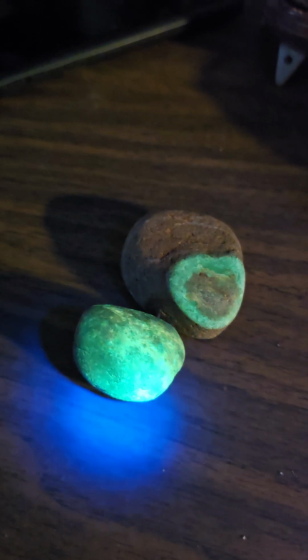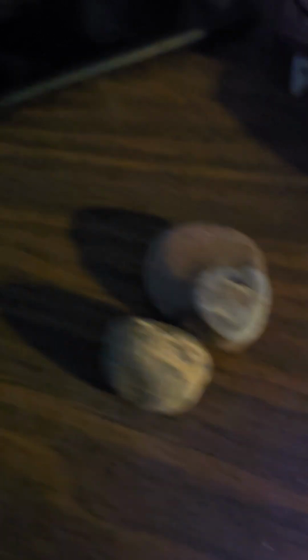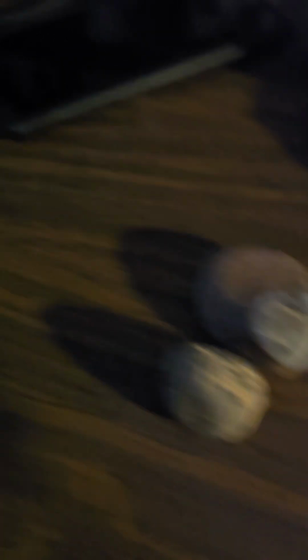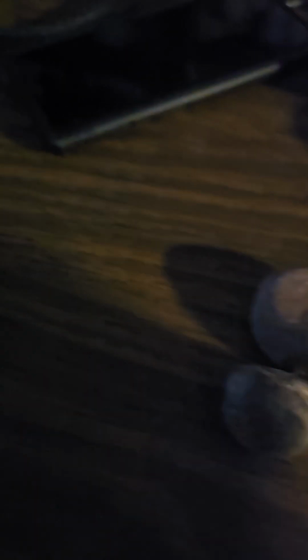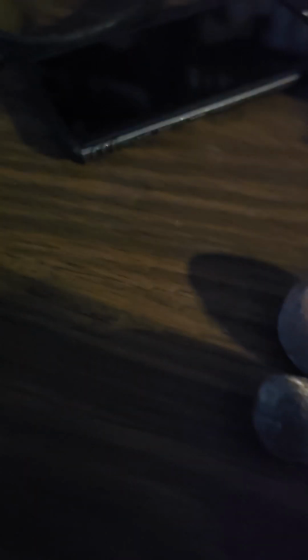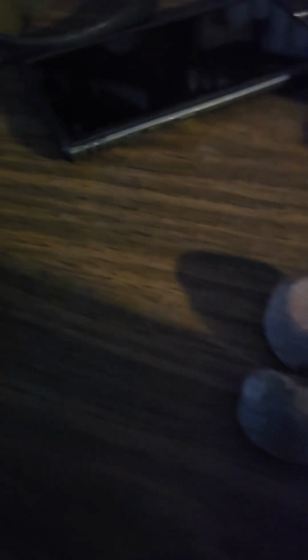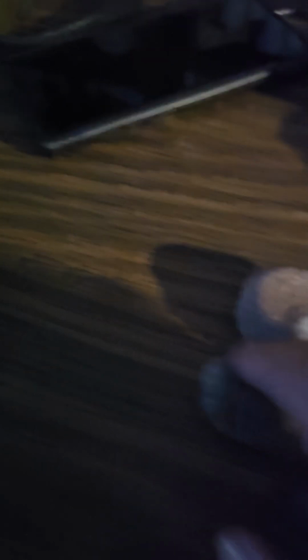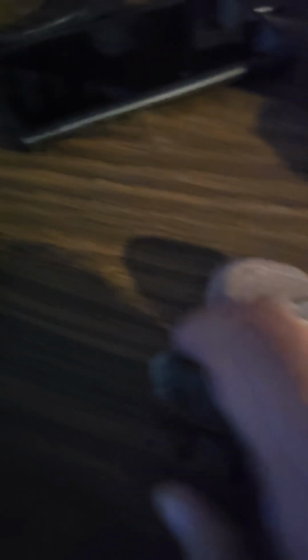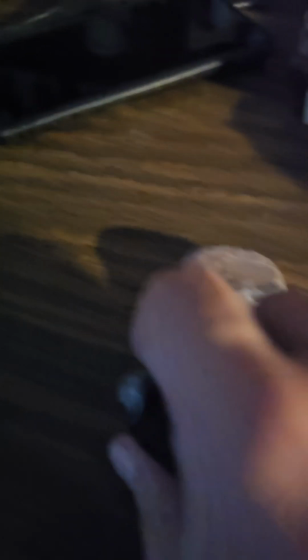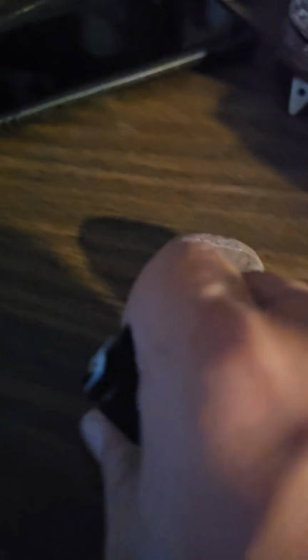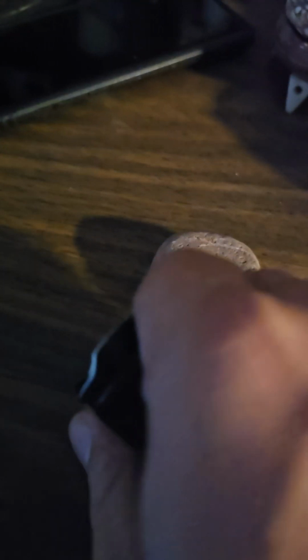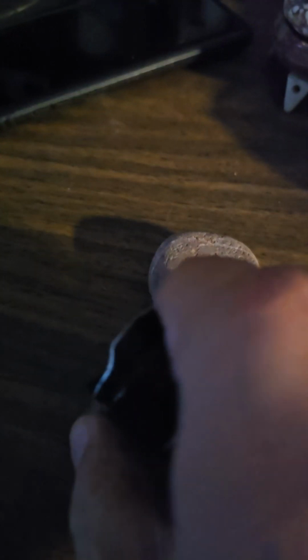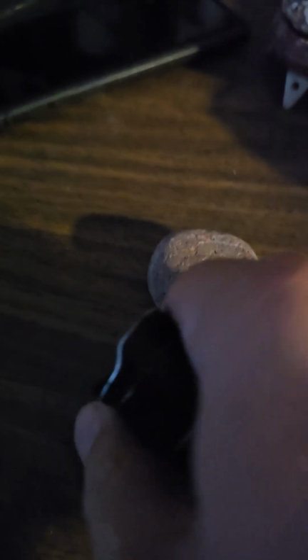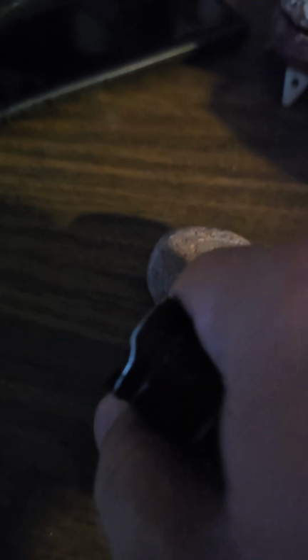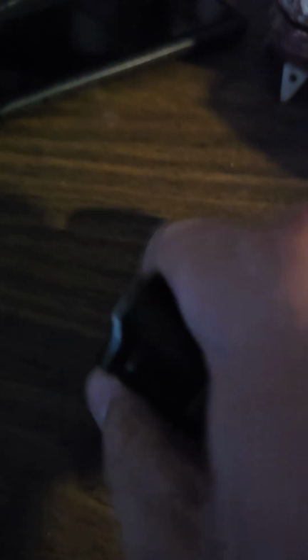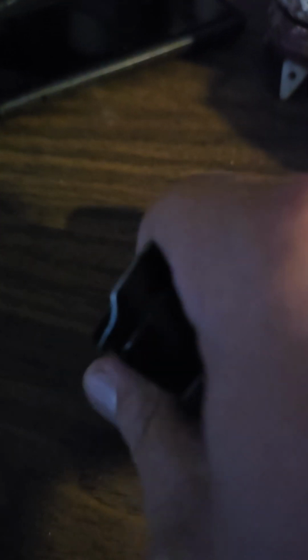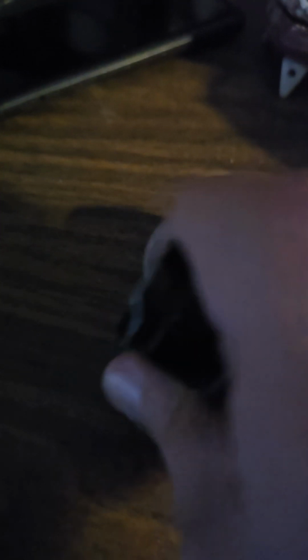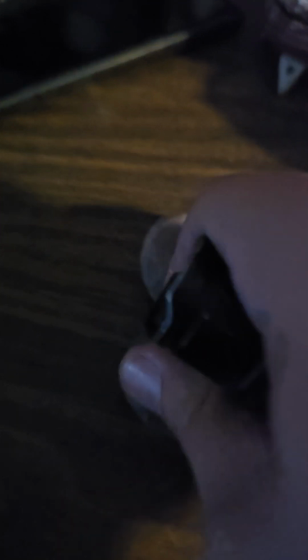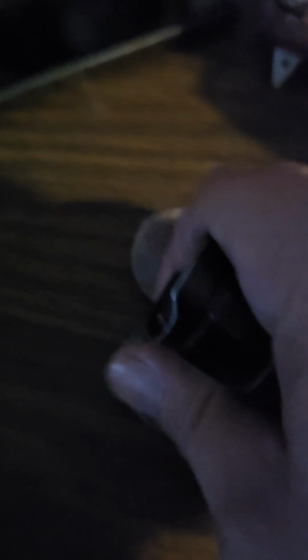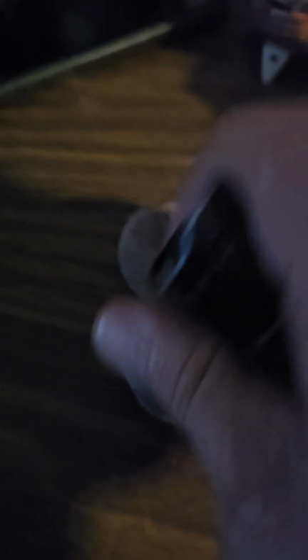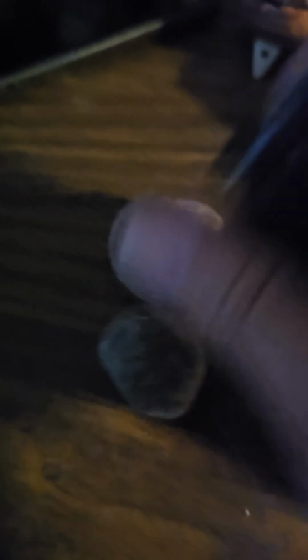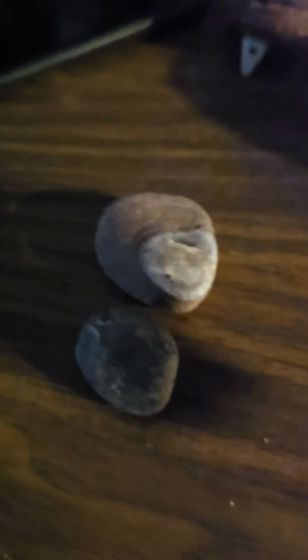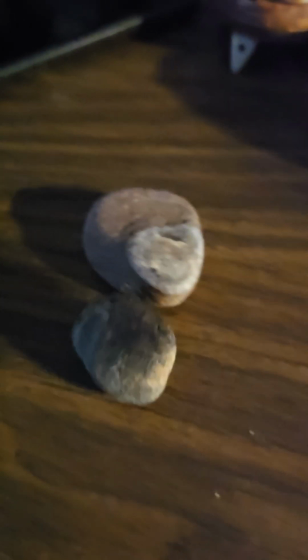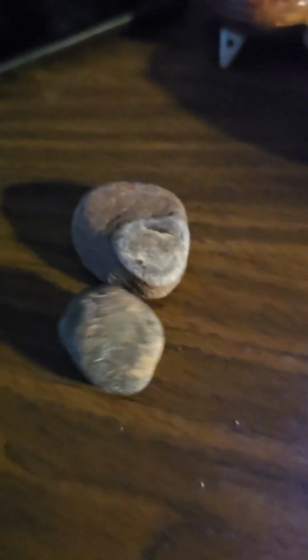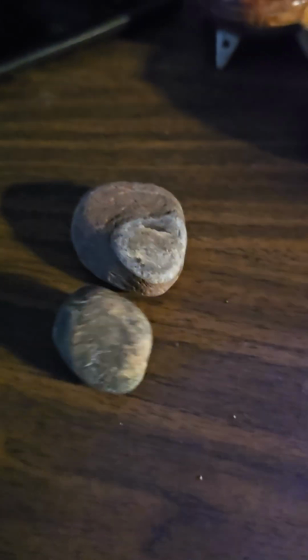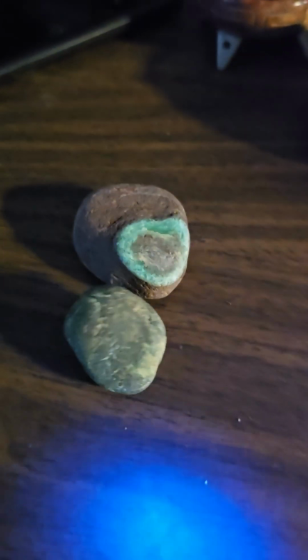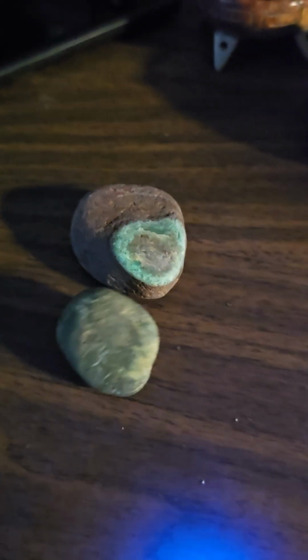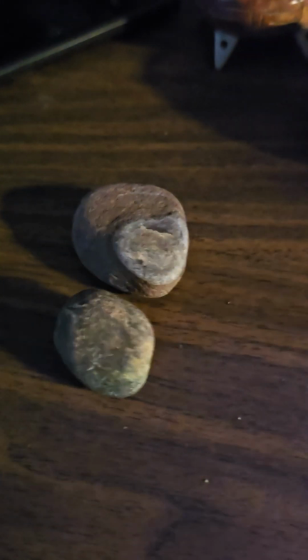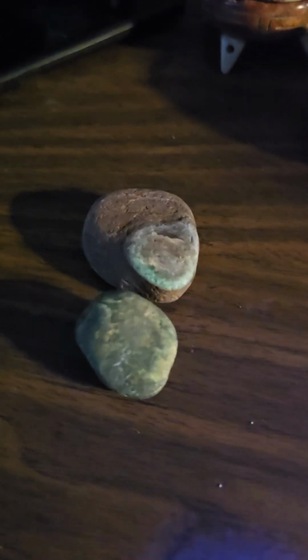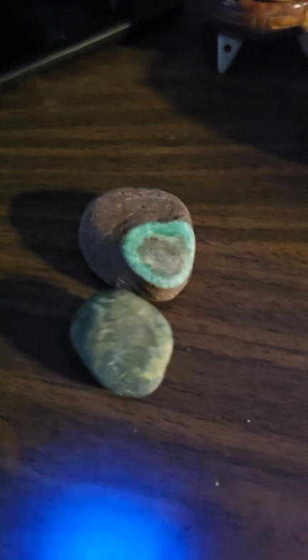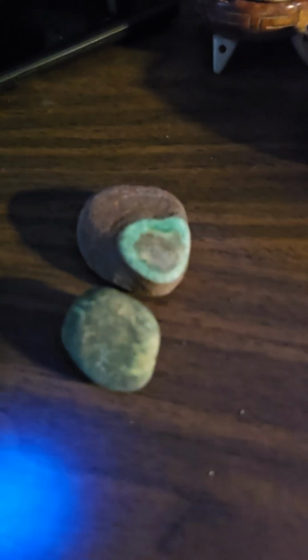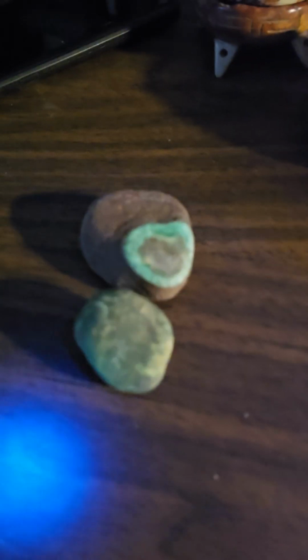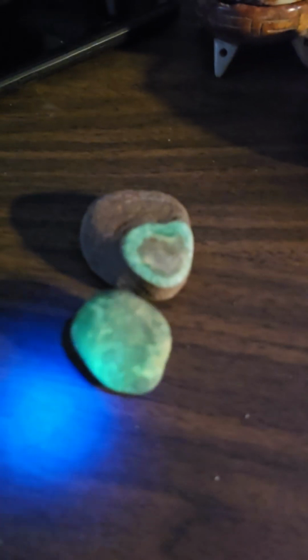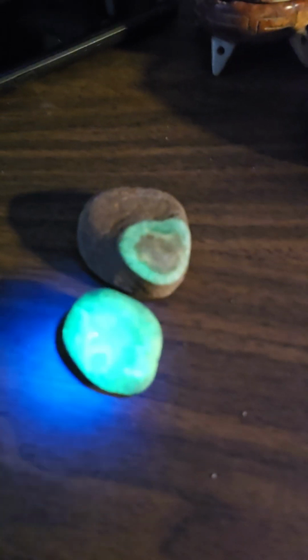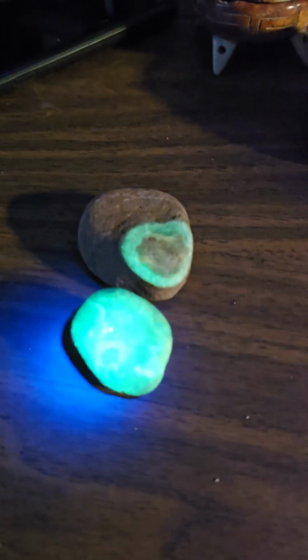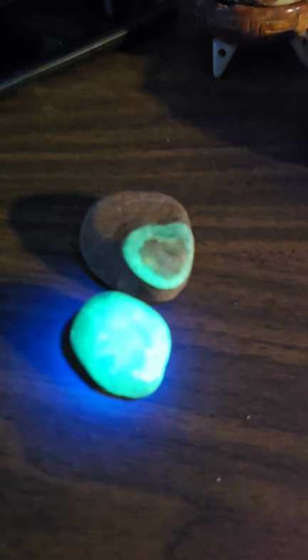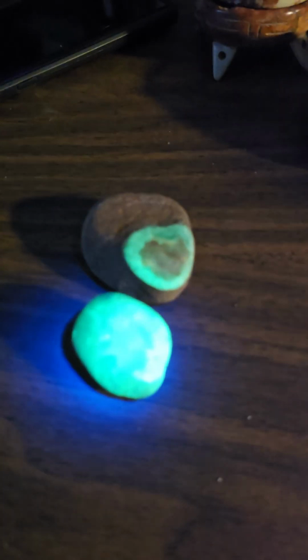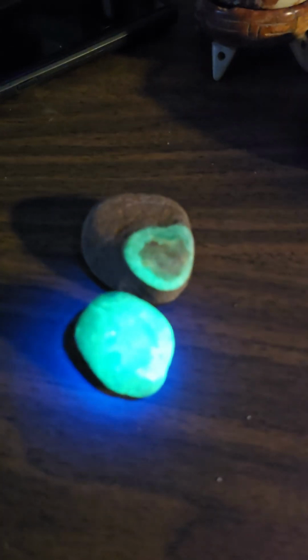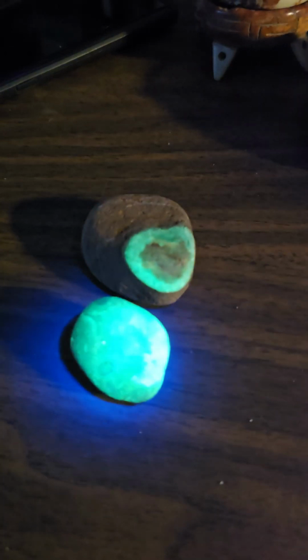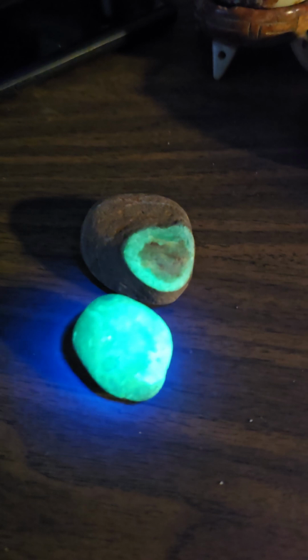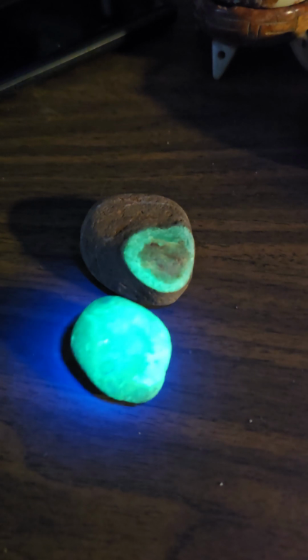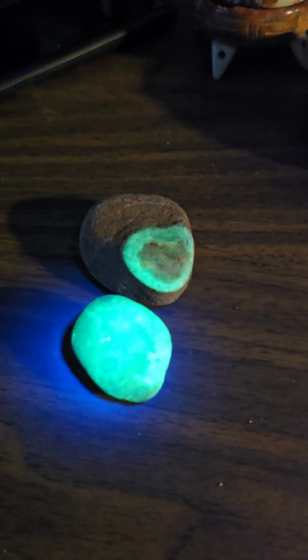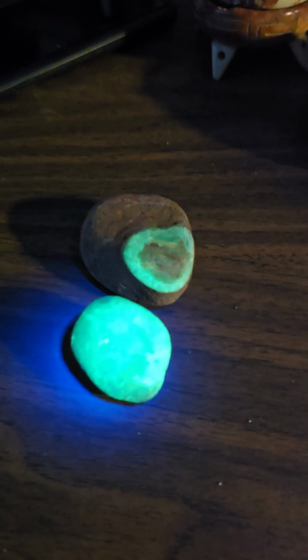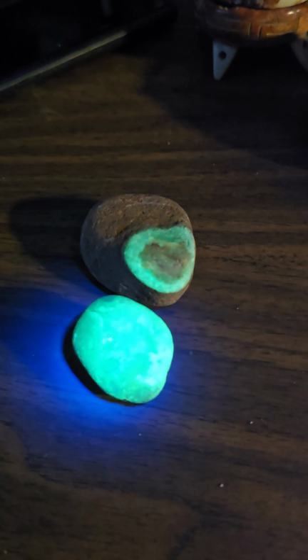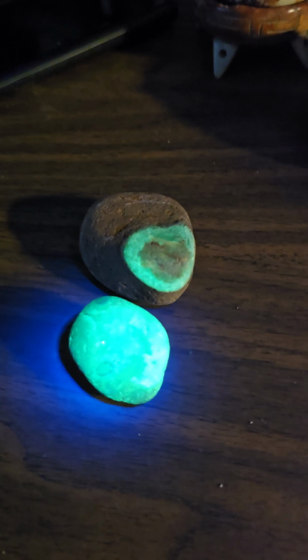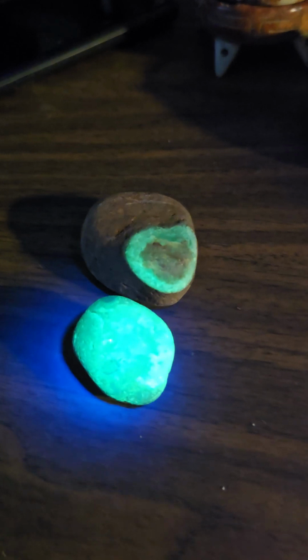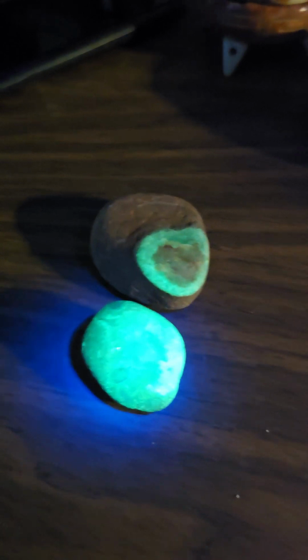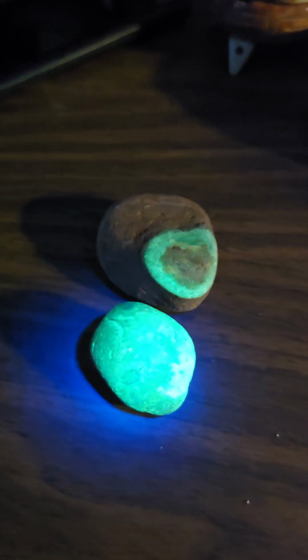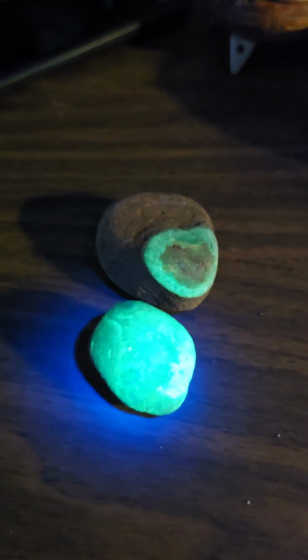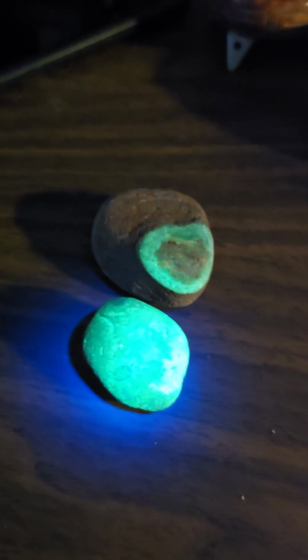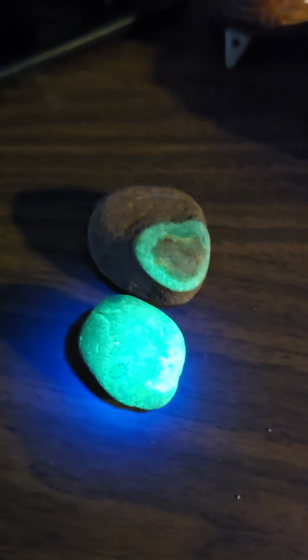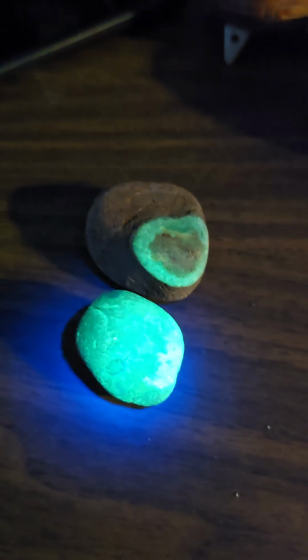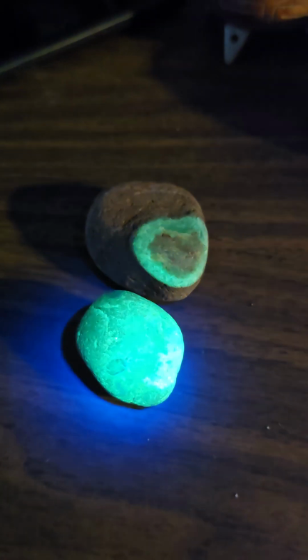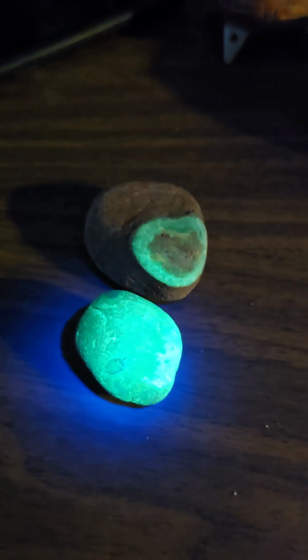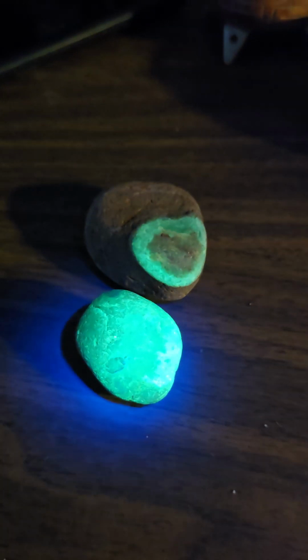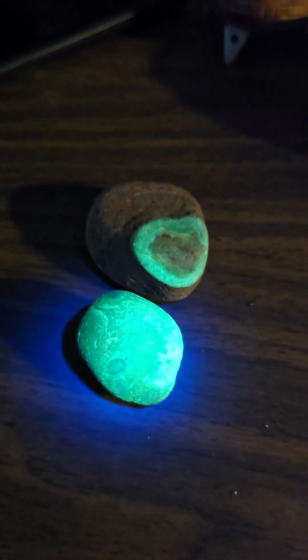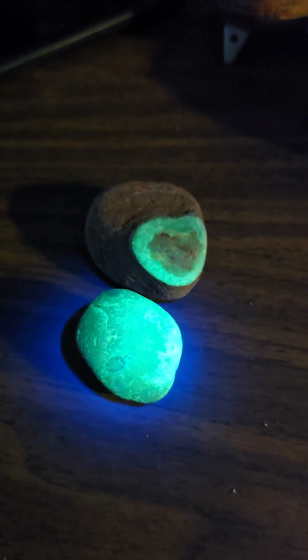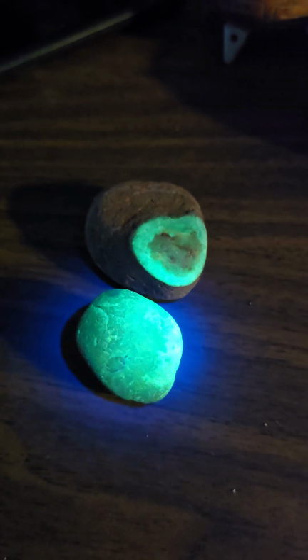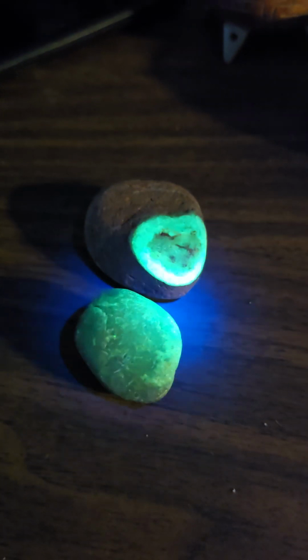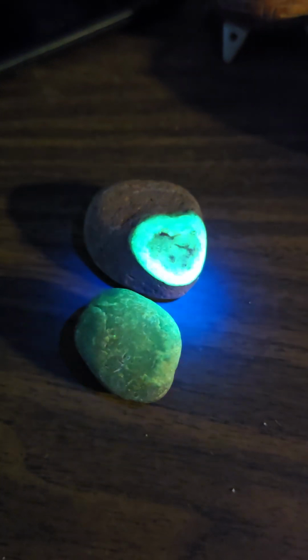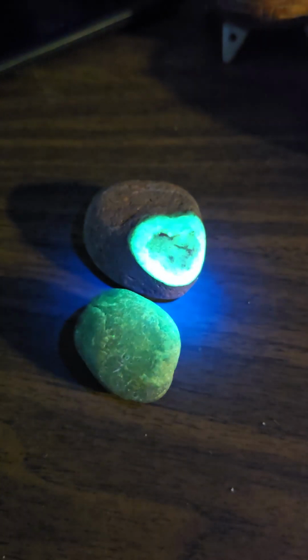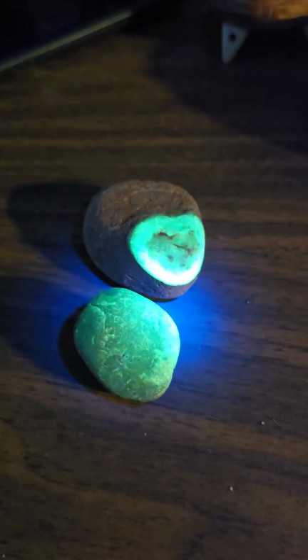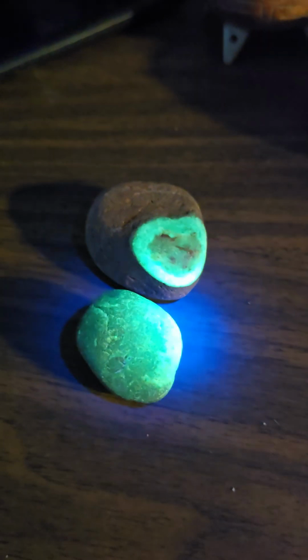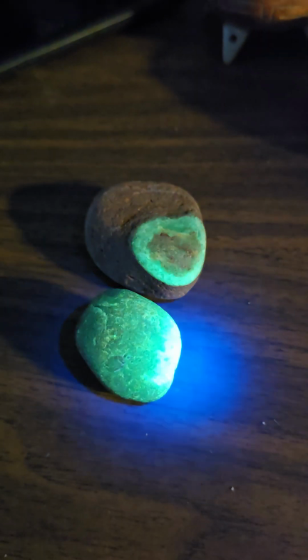And this one — the whole entire stone, you flip it over, and the other side of the stone is just as bright. It's pretty rad.